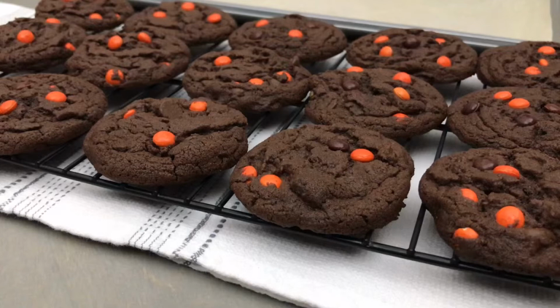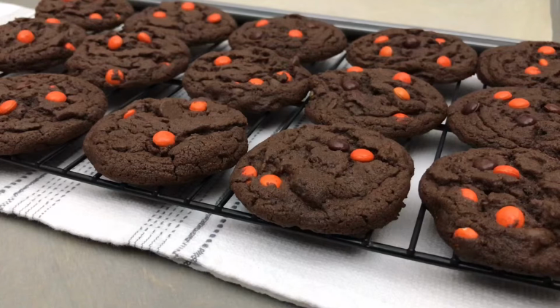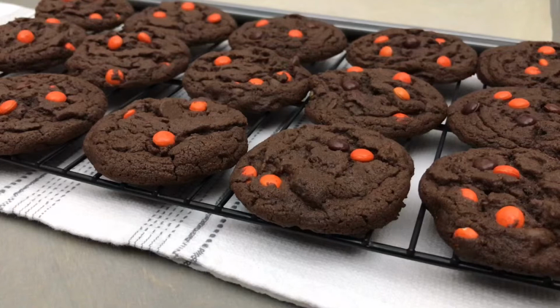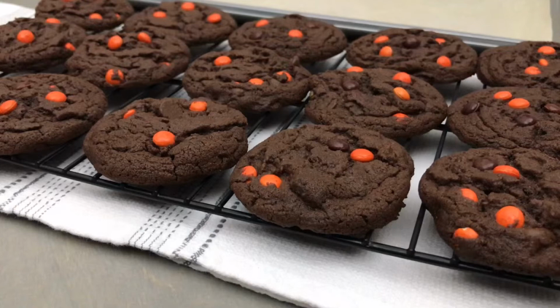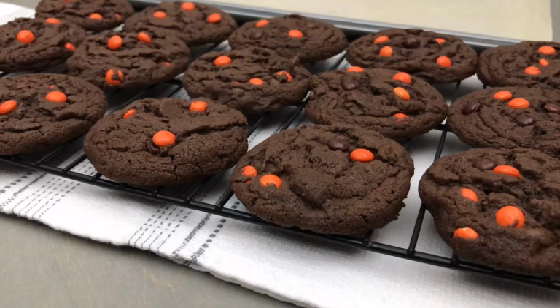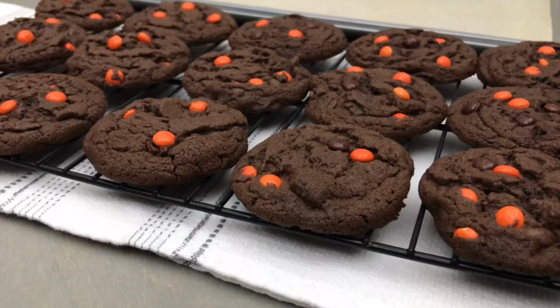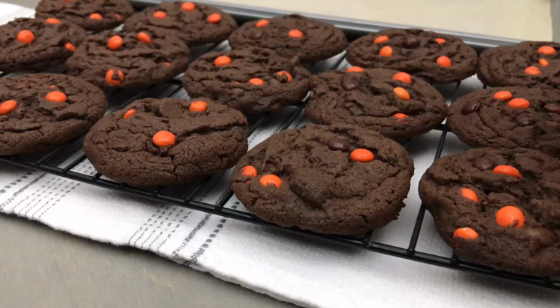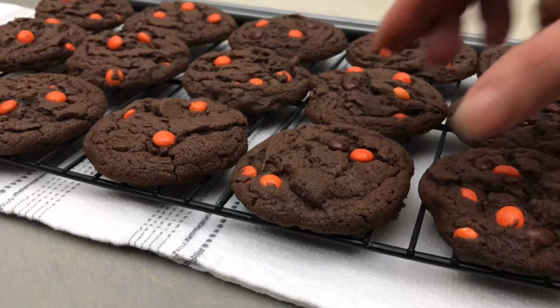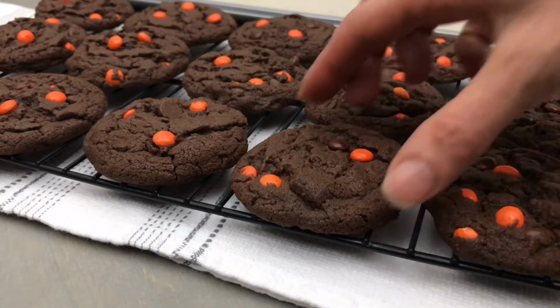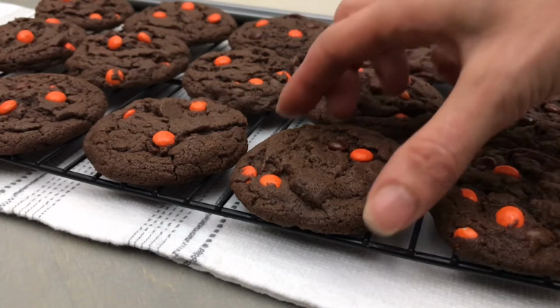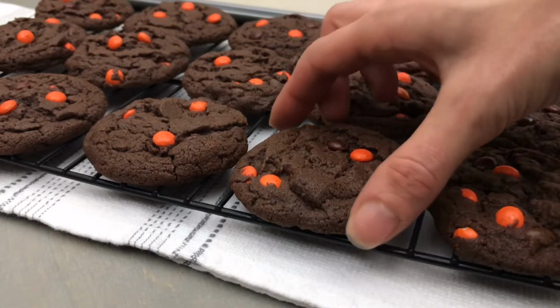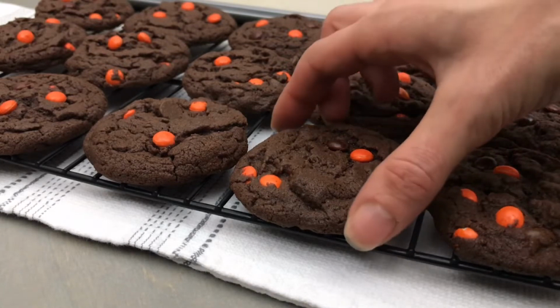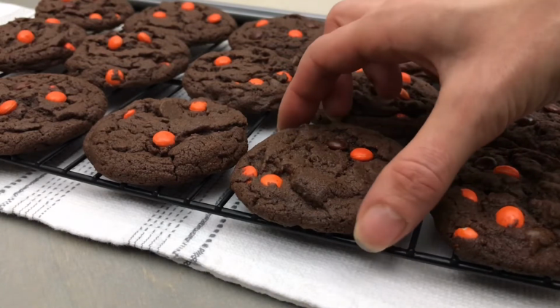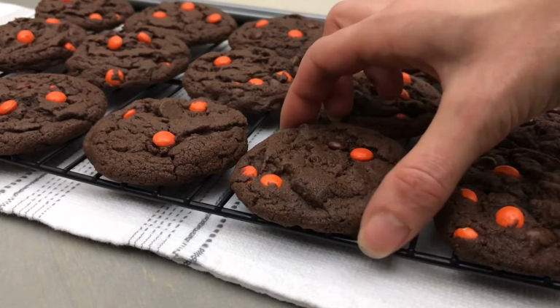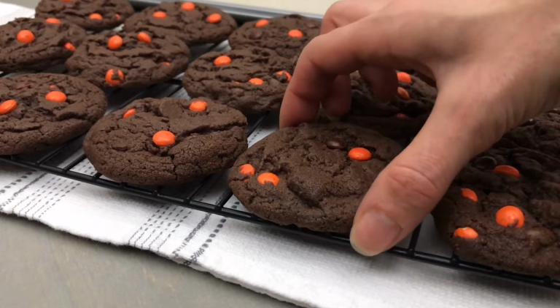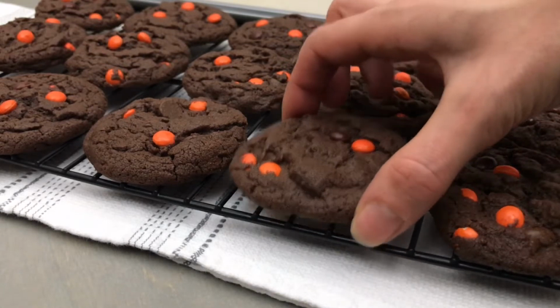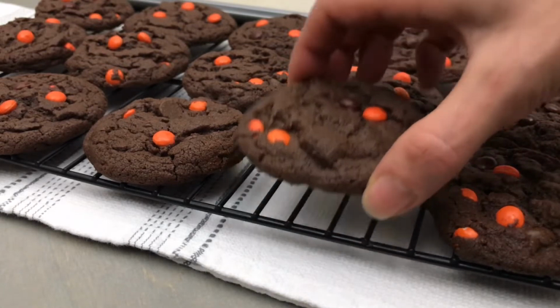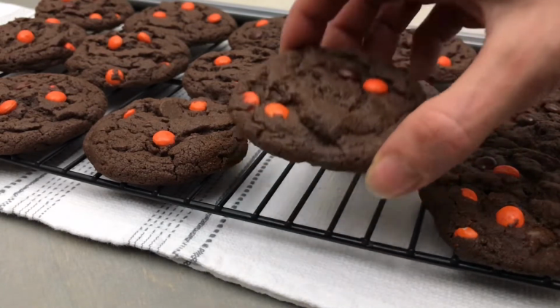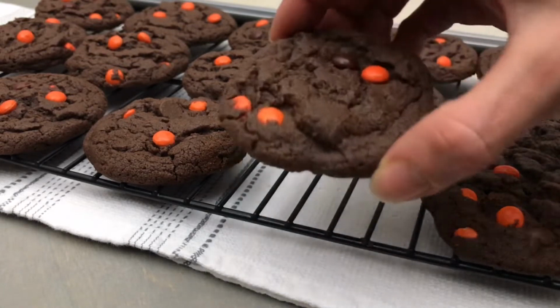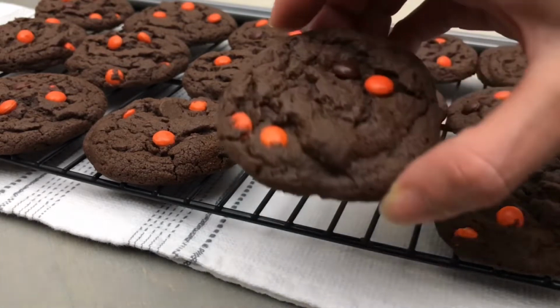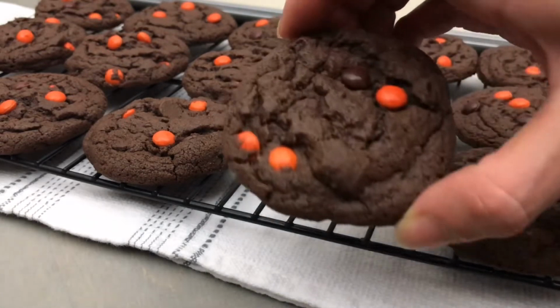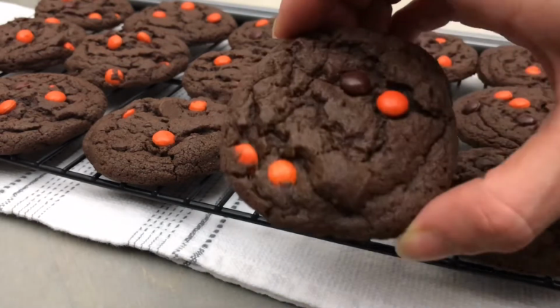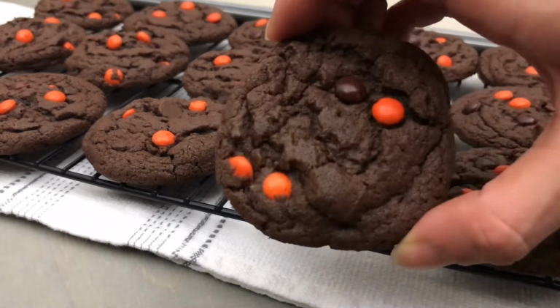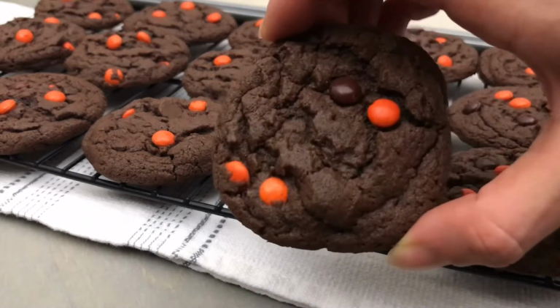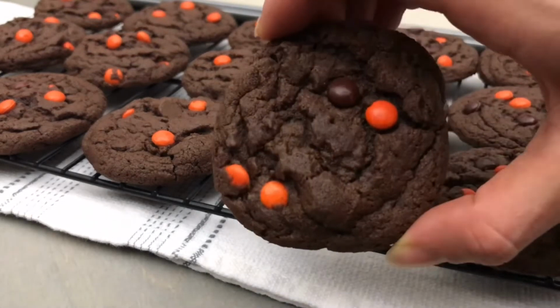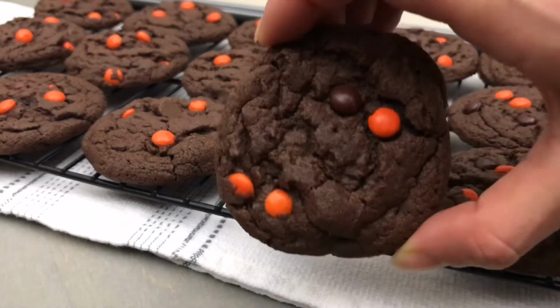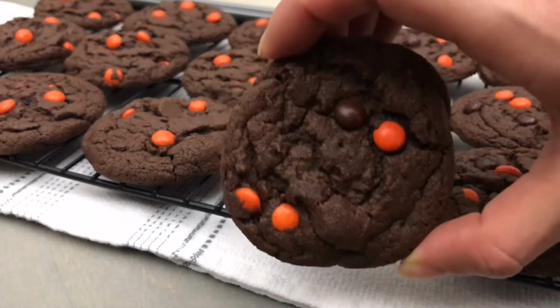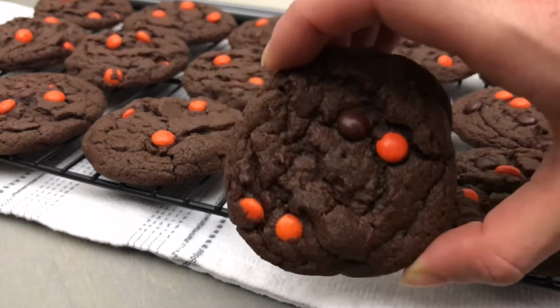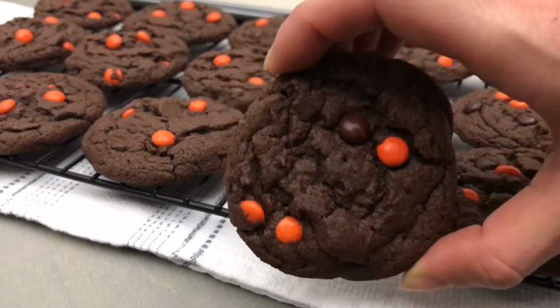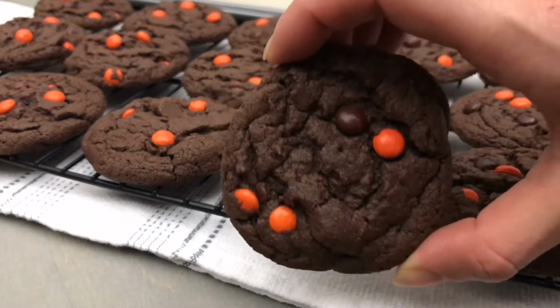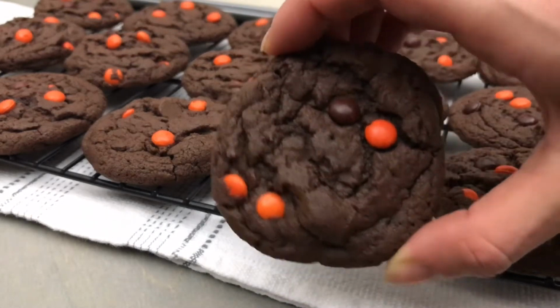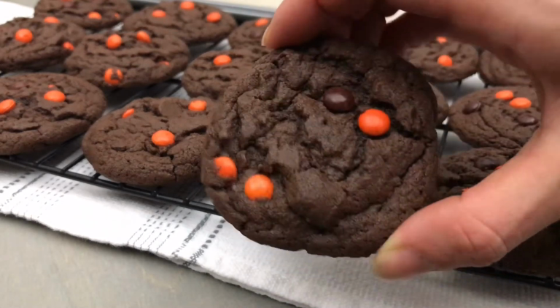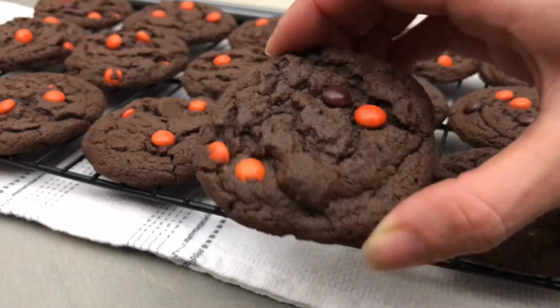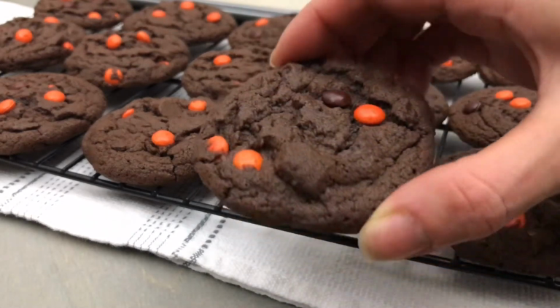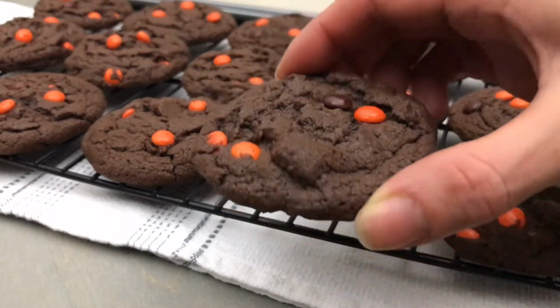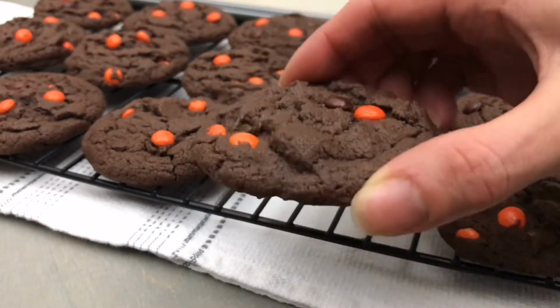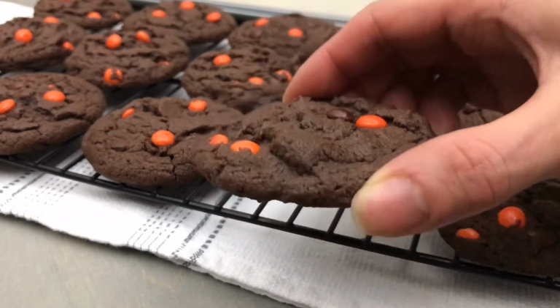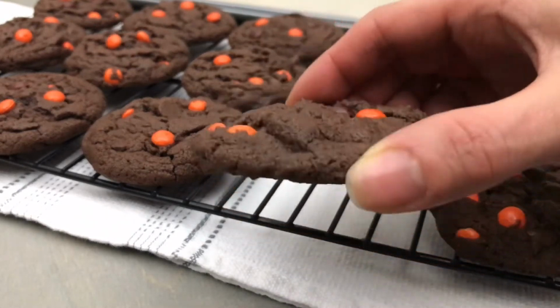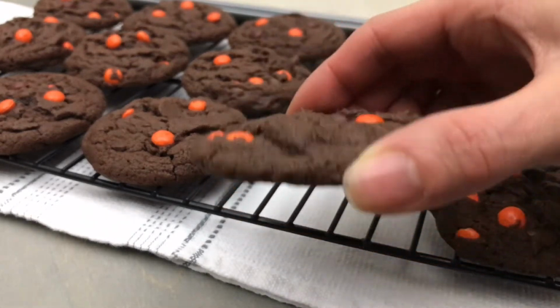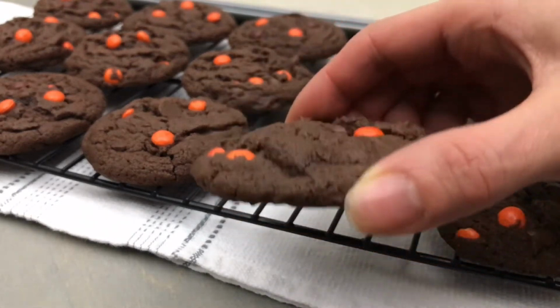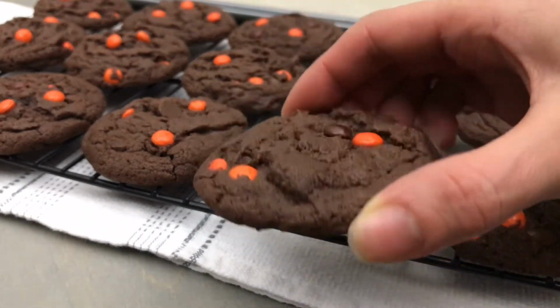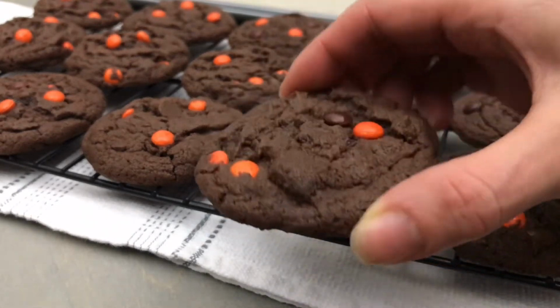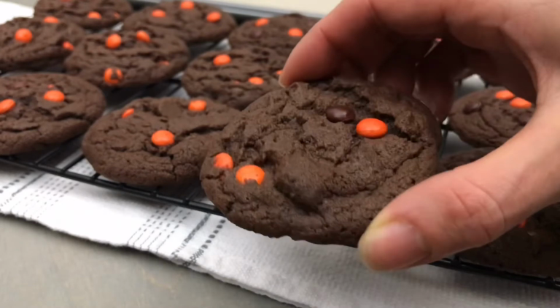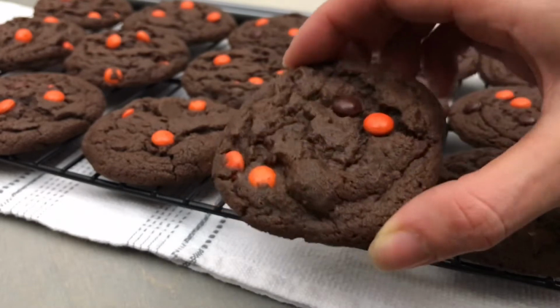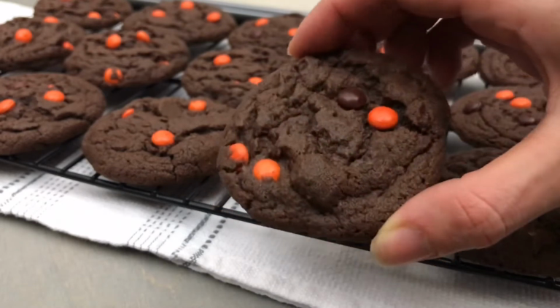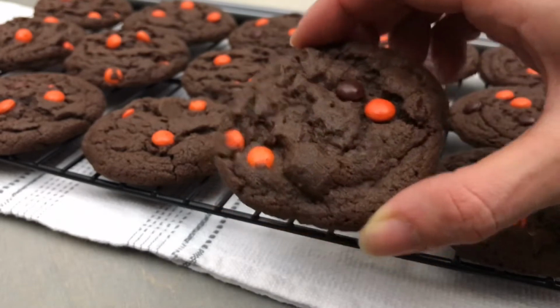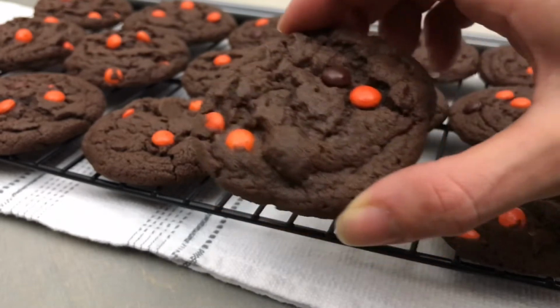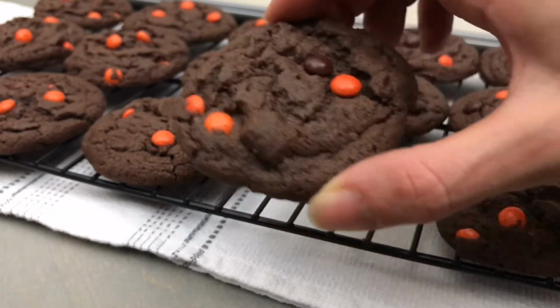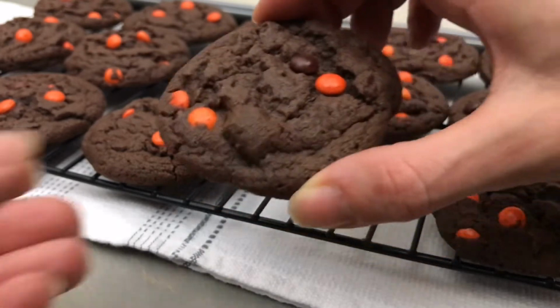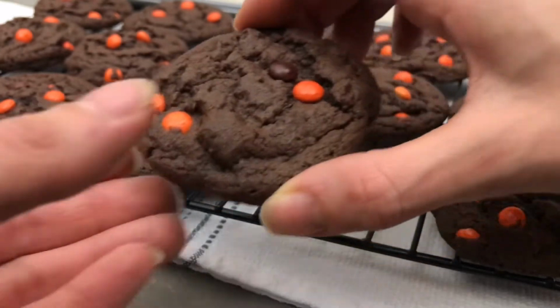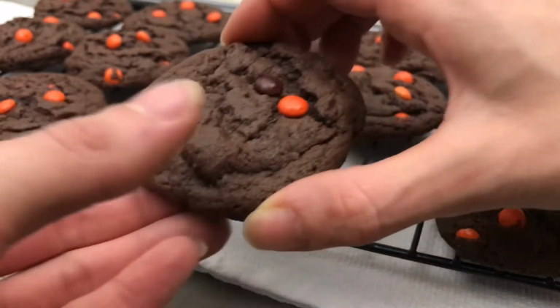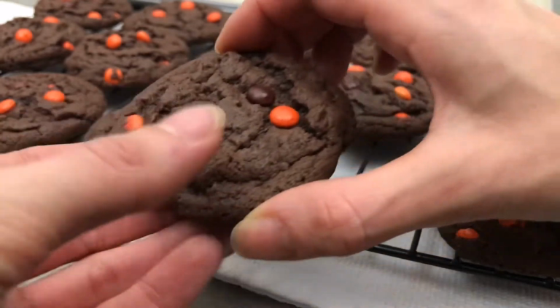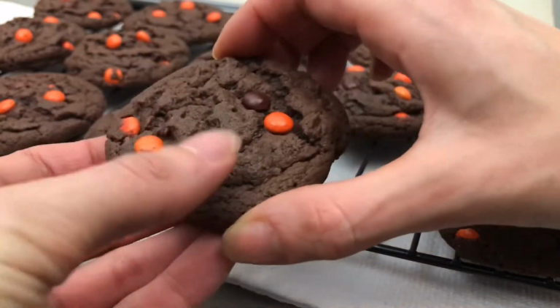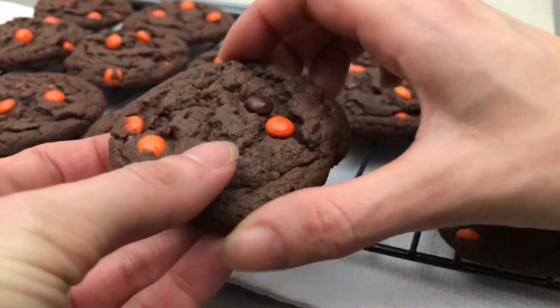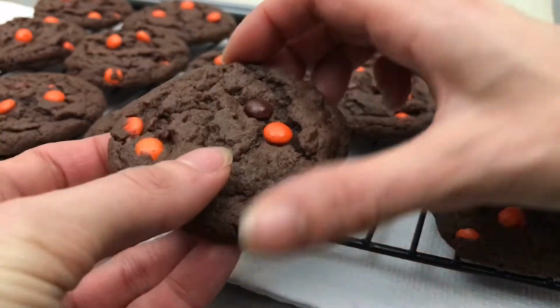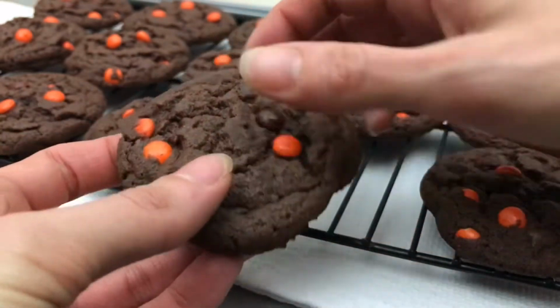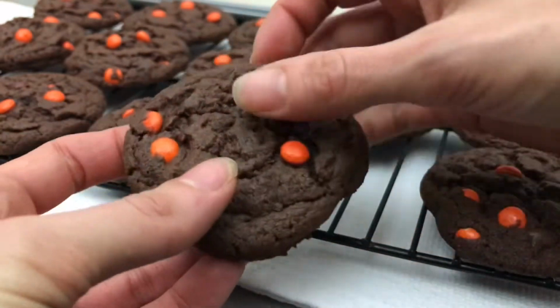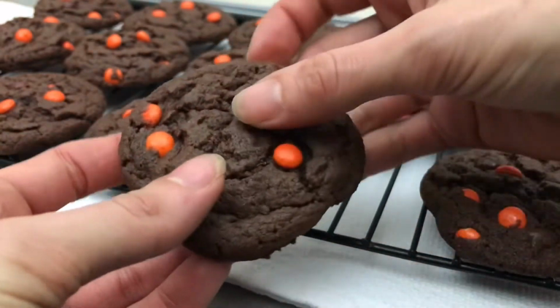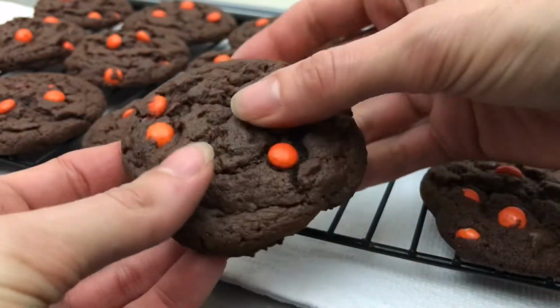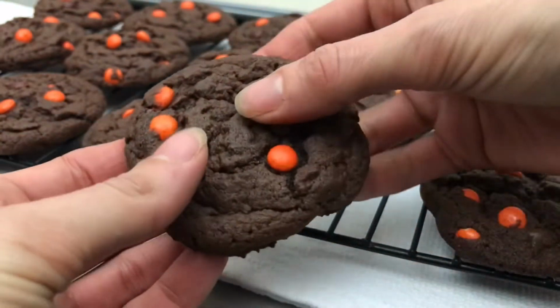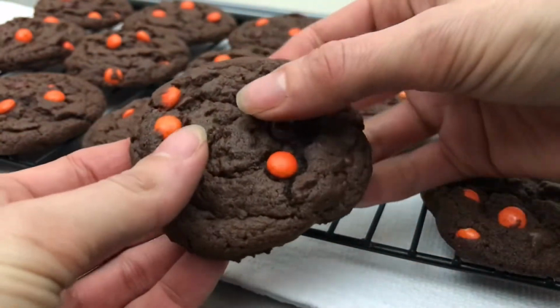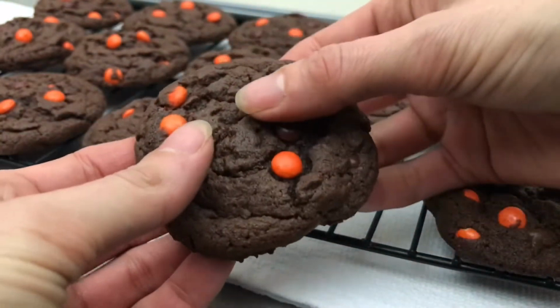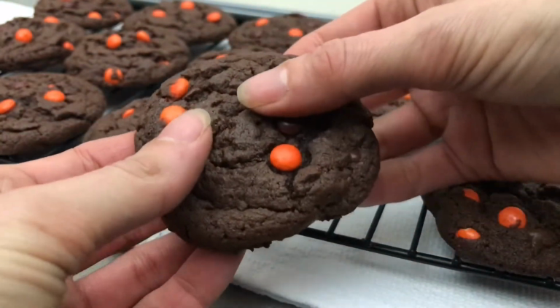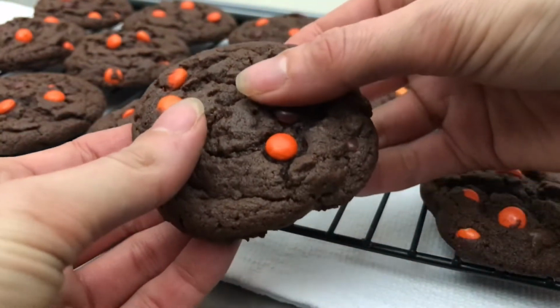For today's recipe, we're making my favourite easy and delicious peanut butter chocolate Reese's Pieces cookies, which are perfect for Halloween.